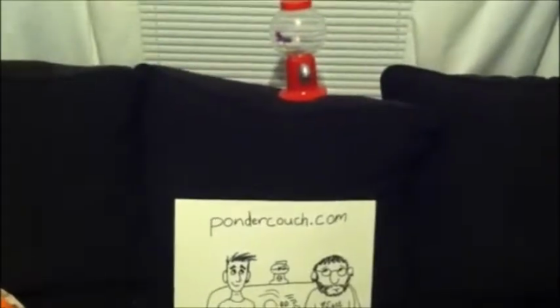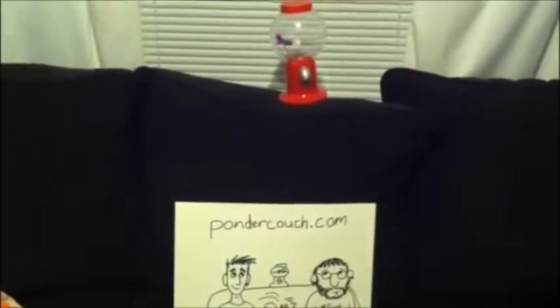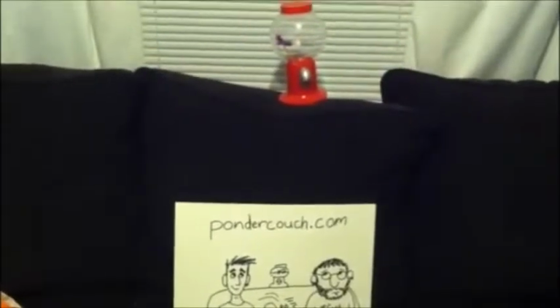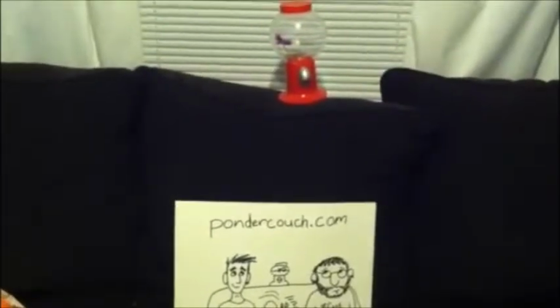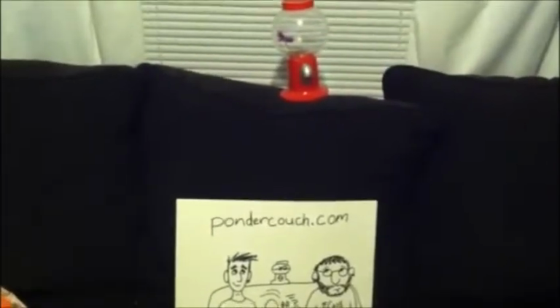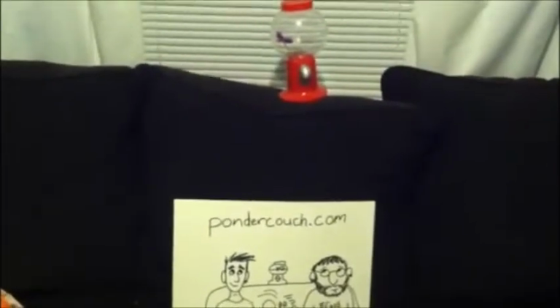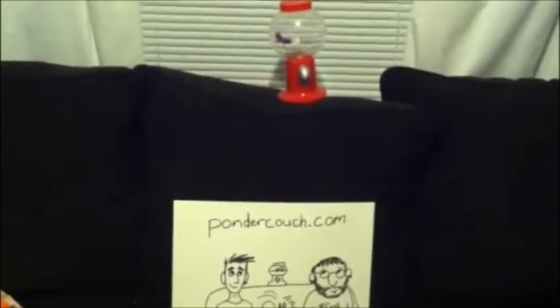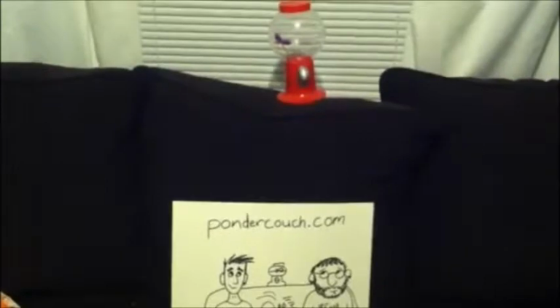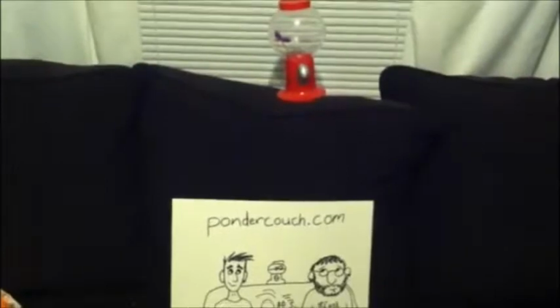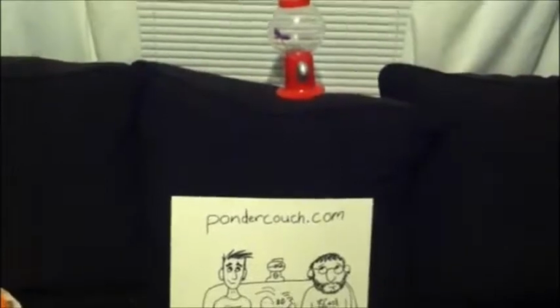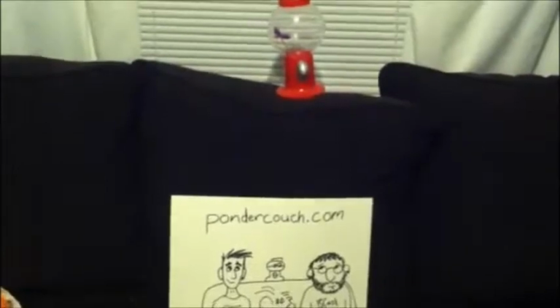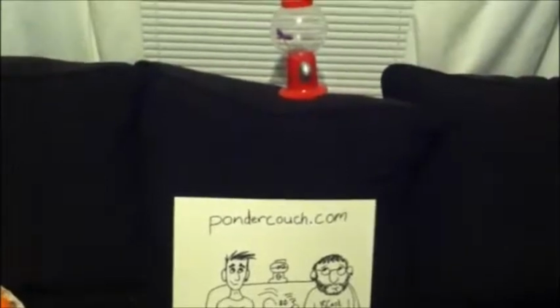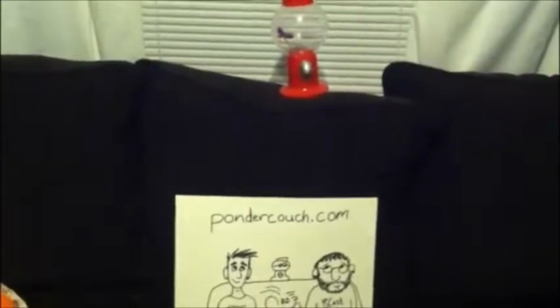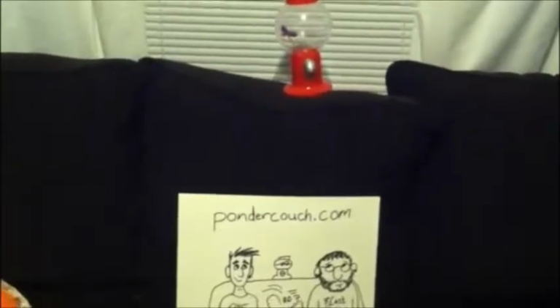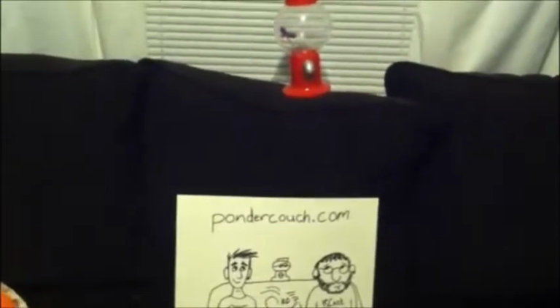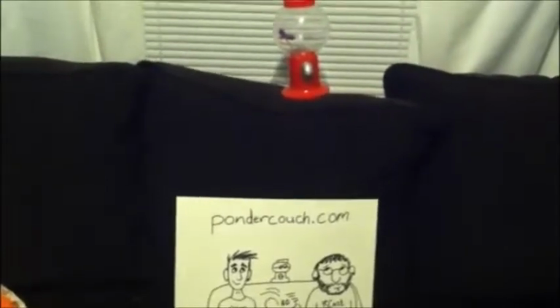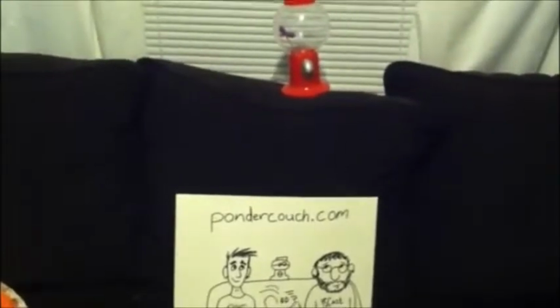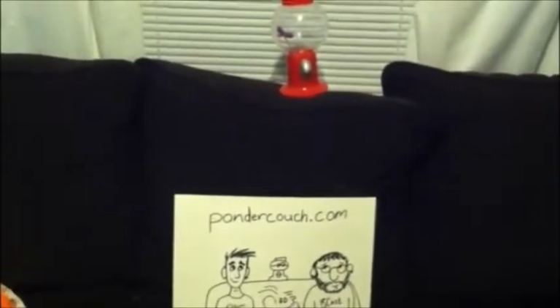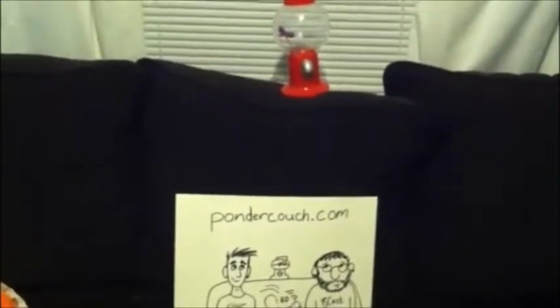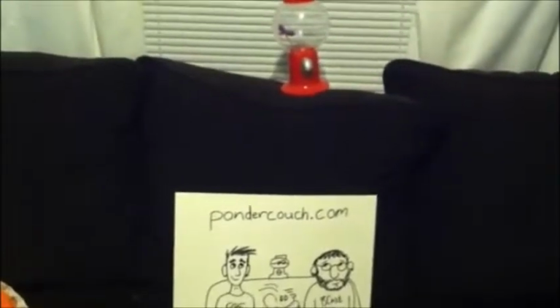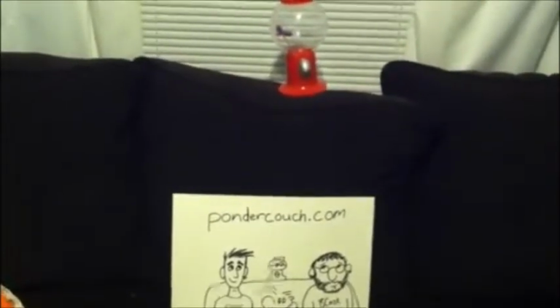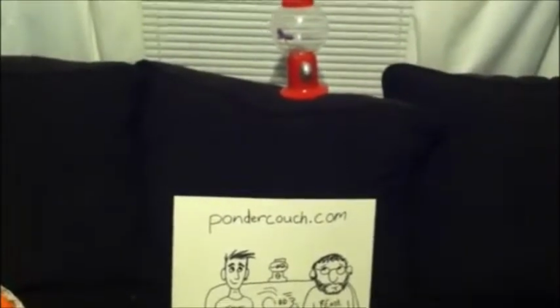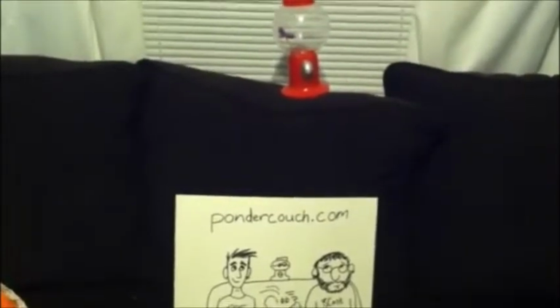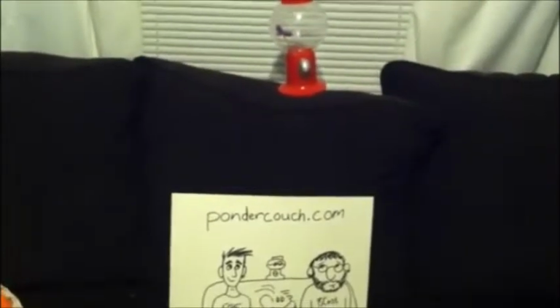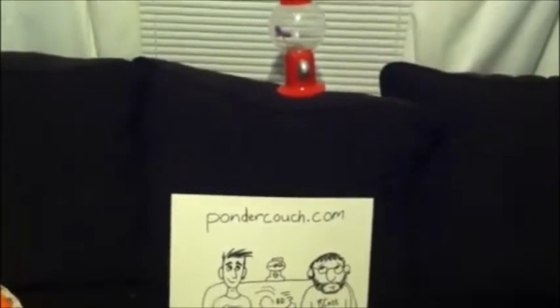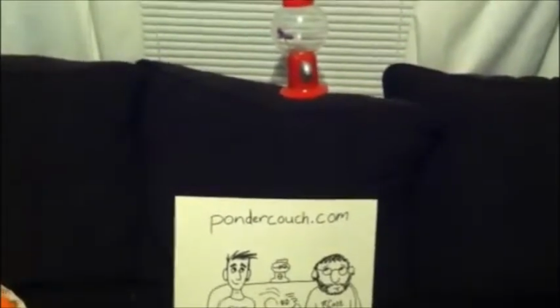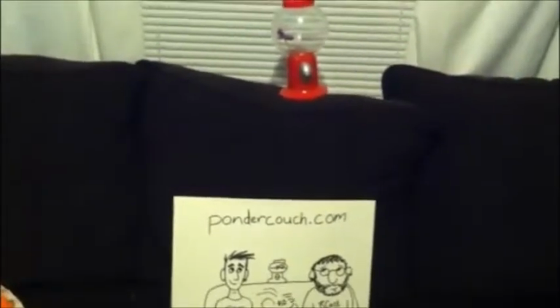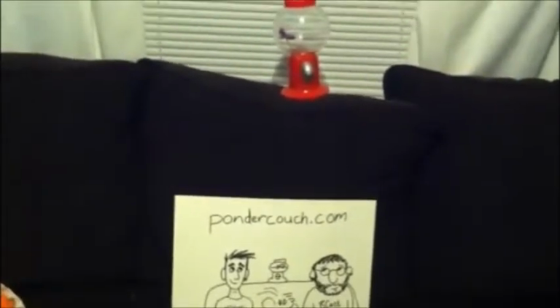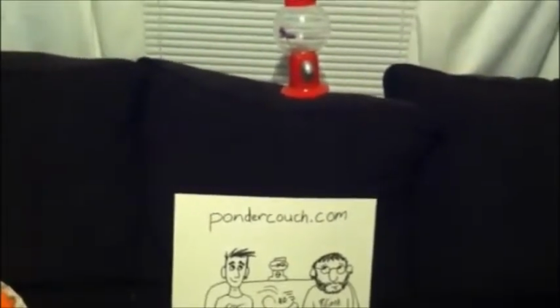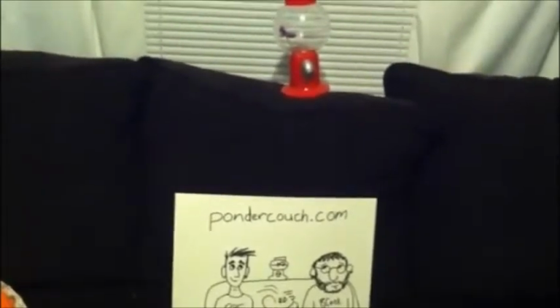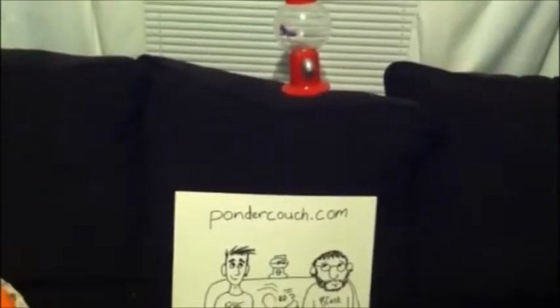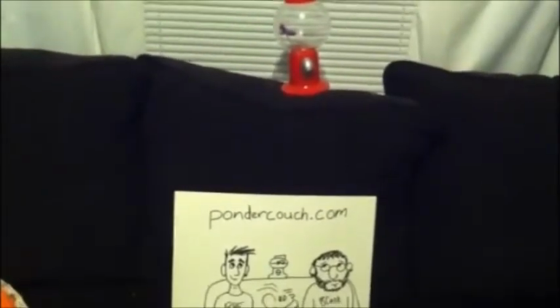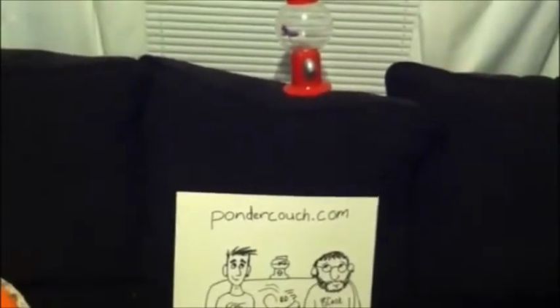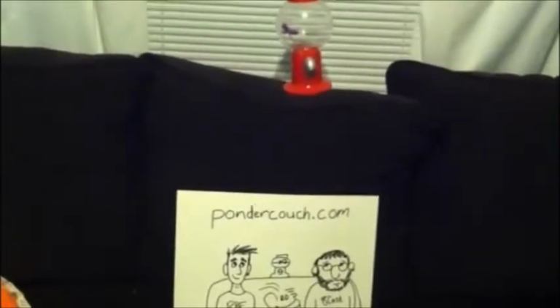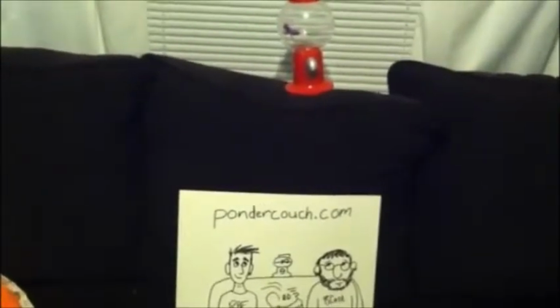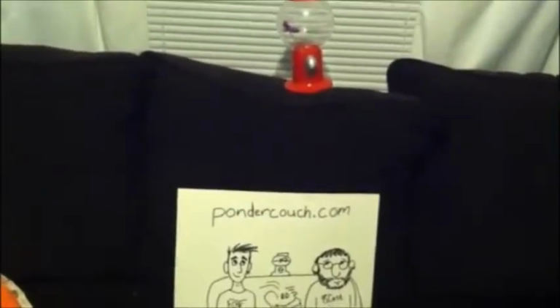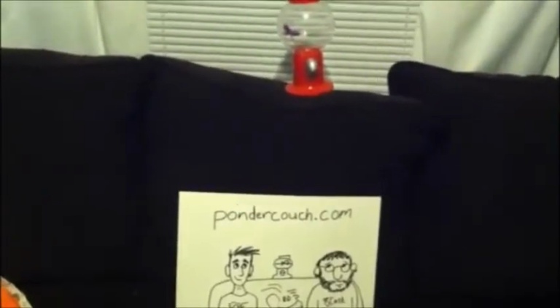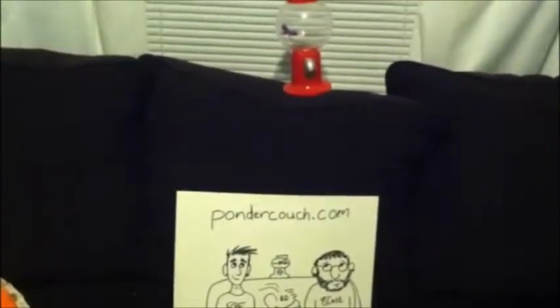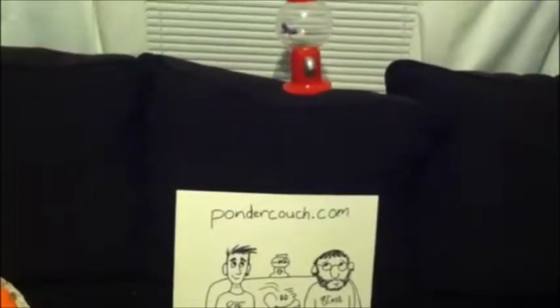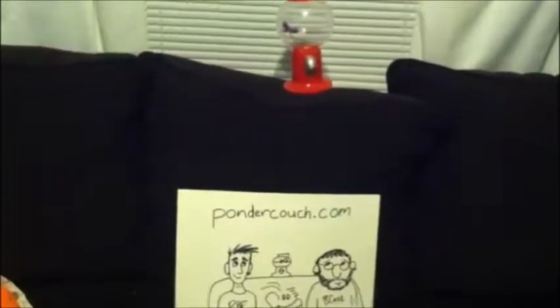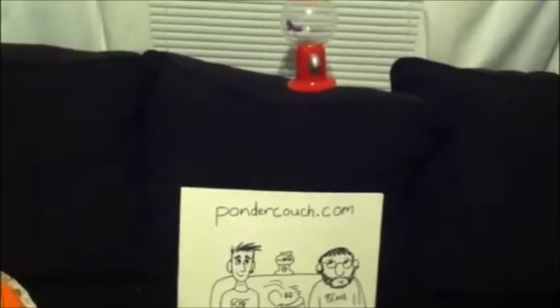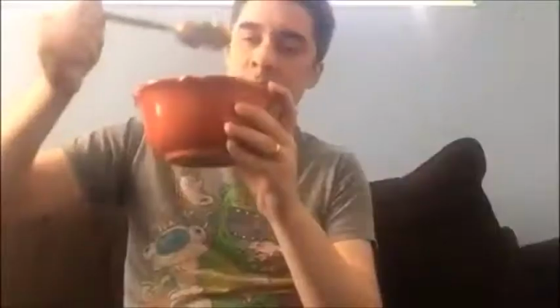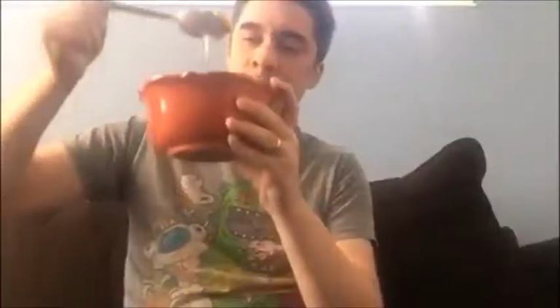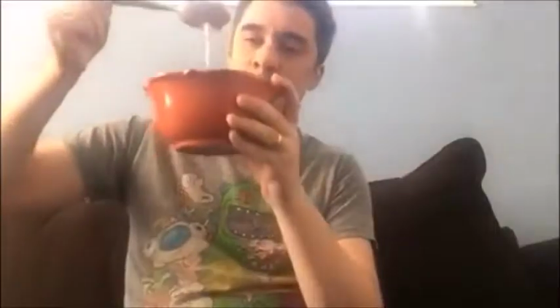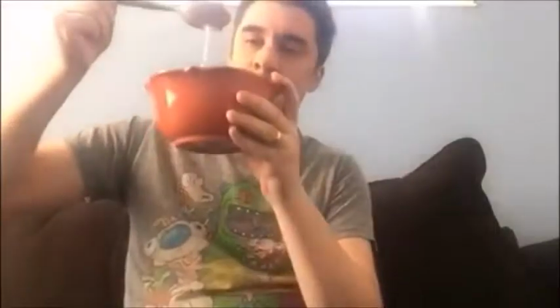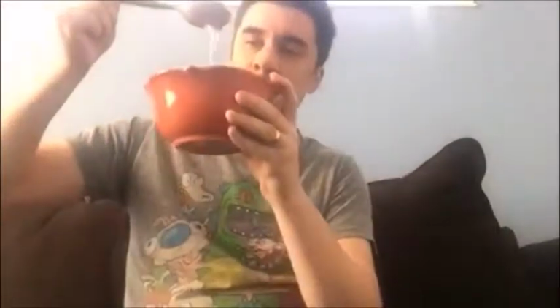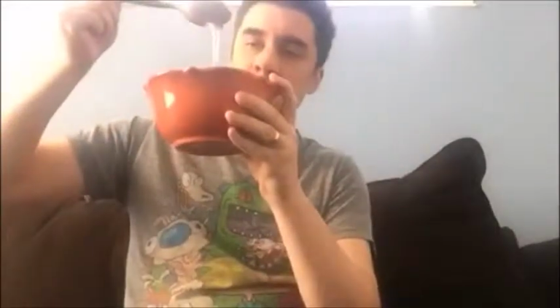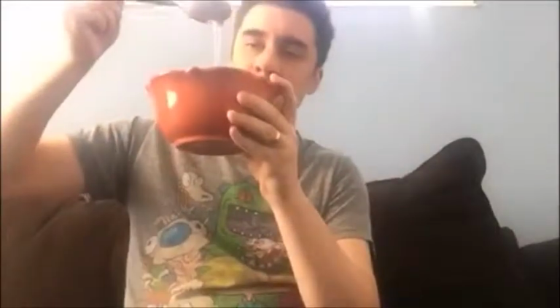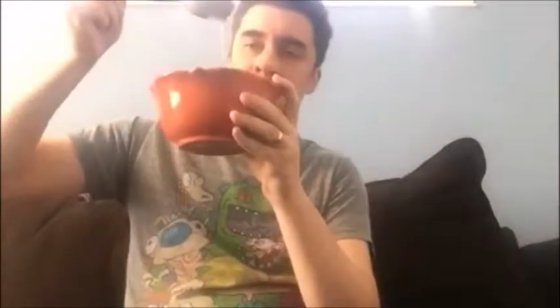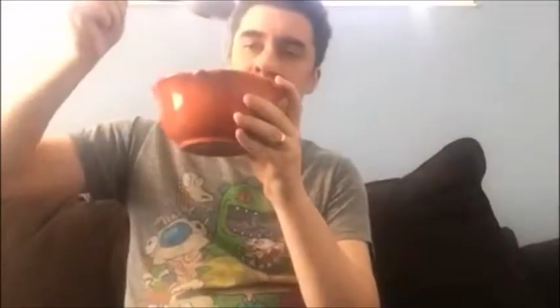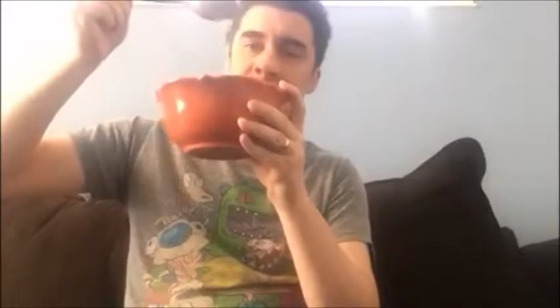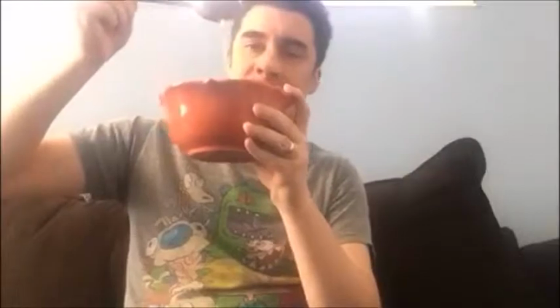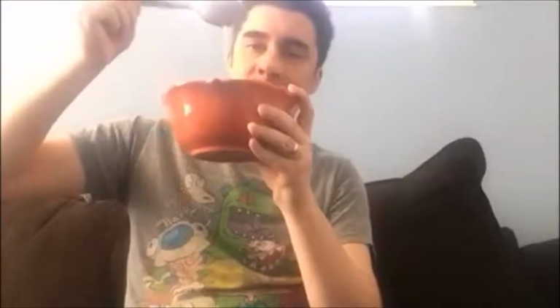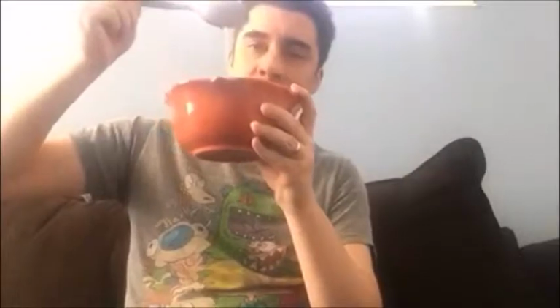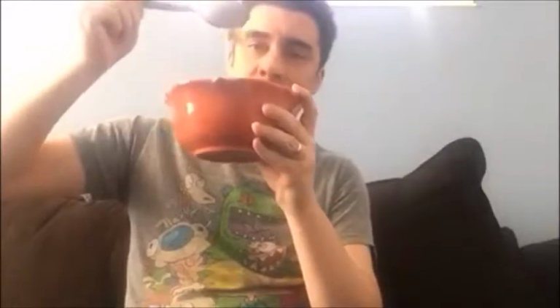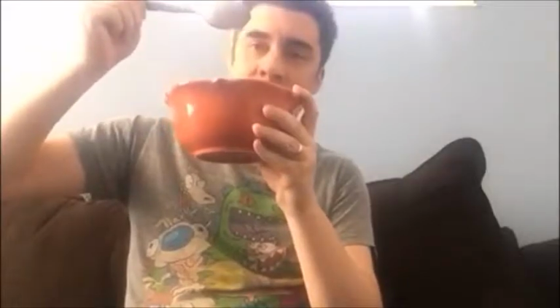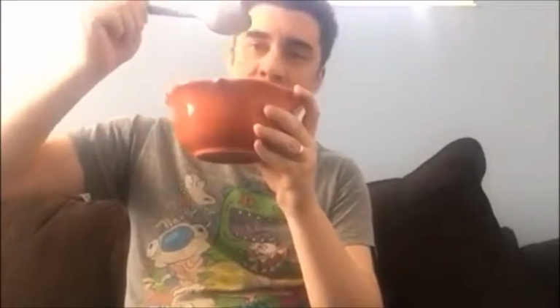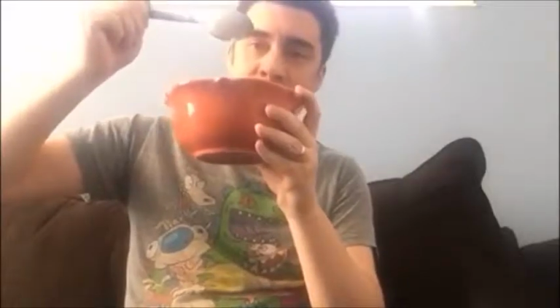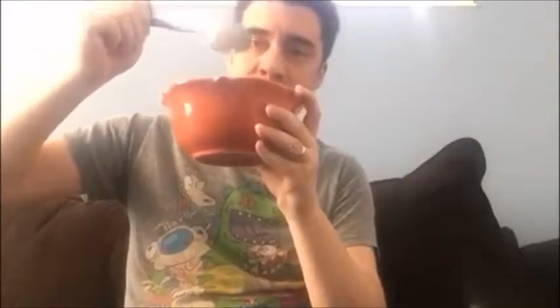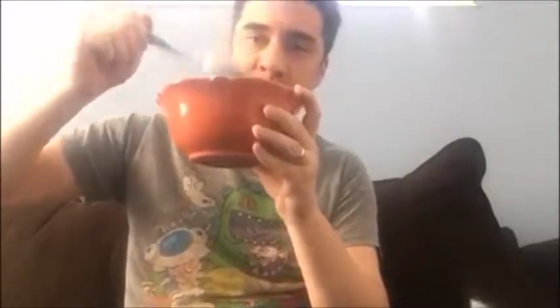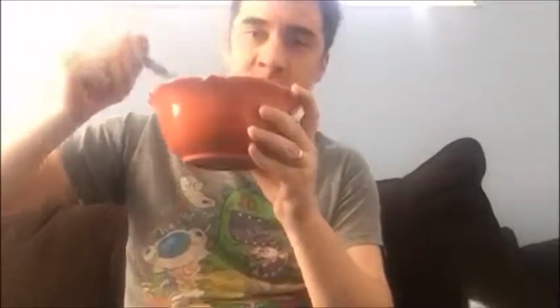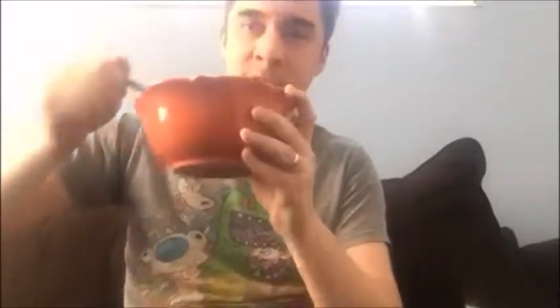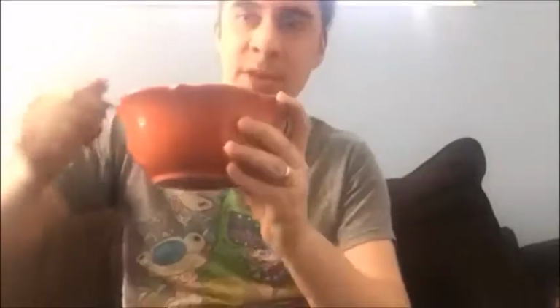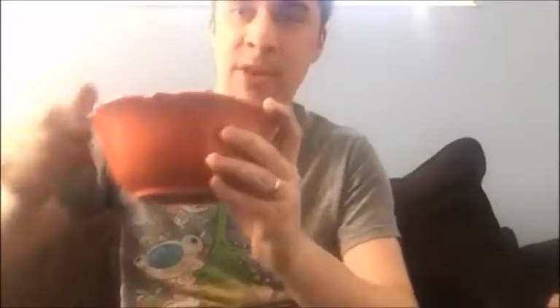For more reviews, comics, and other stuff, check out pondercouch.com. Milk's still white — it's not green.